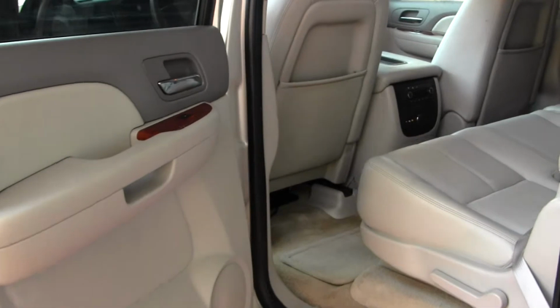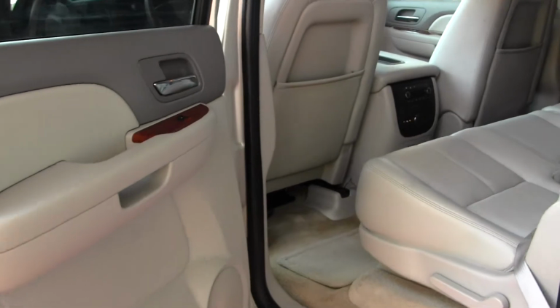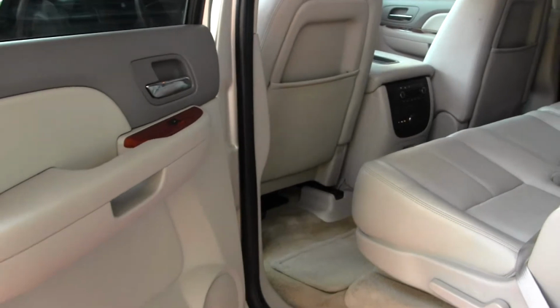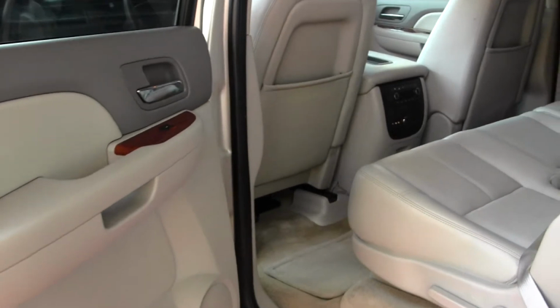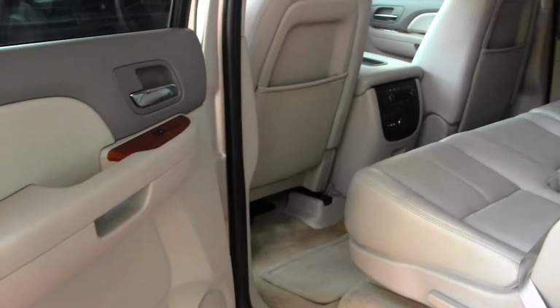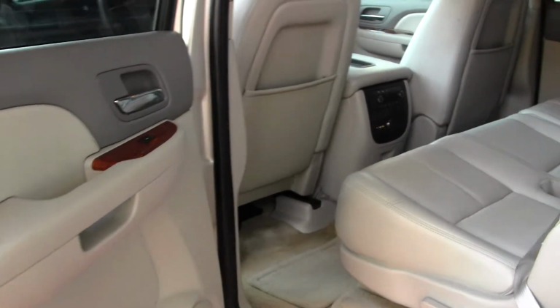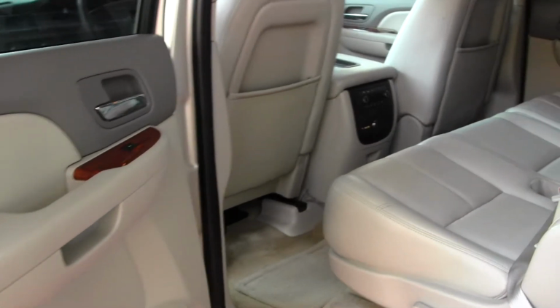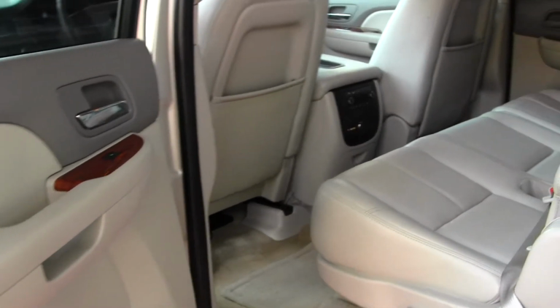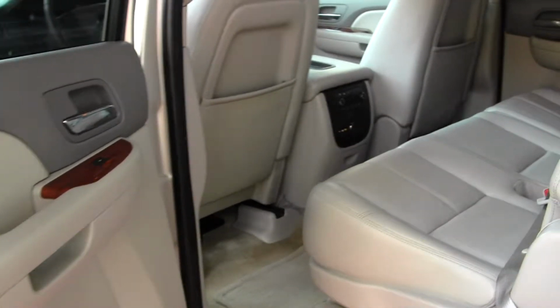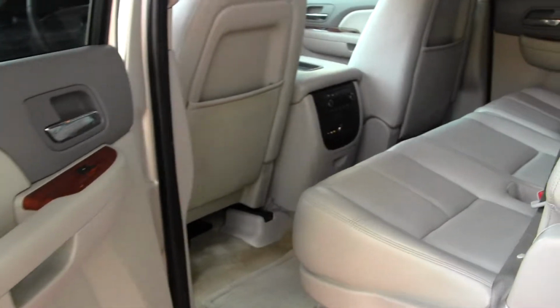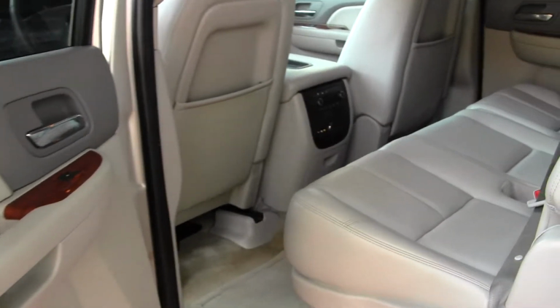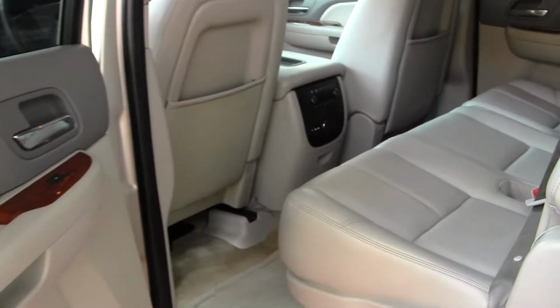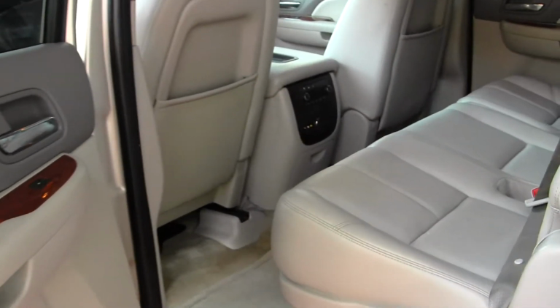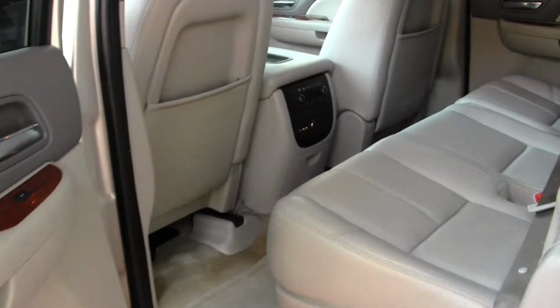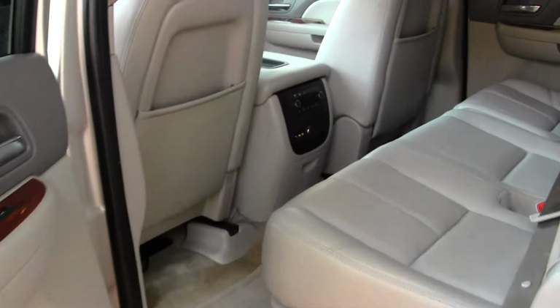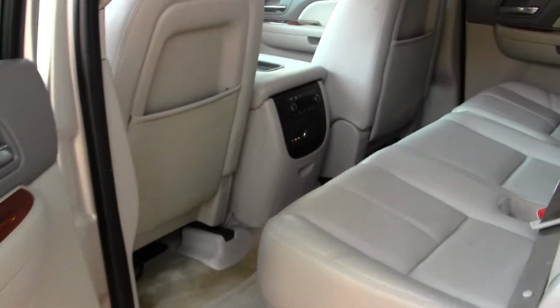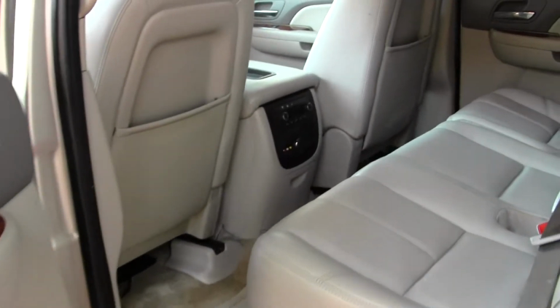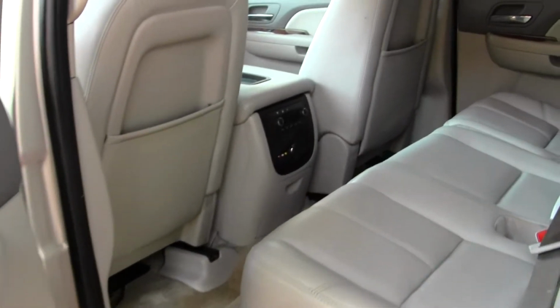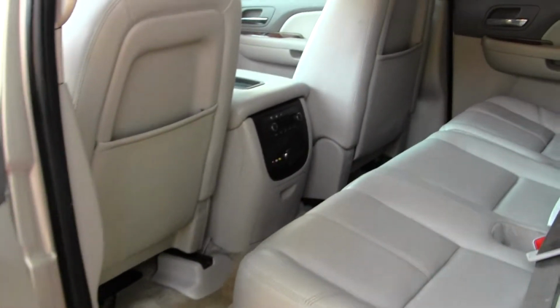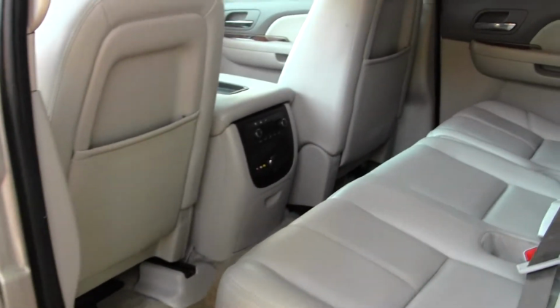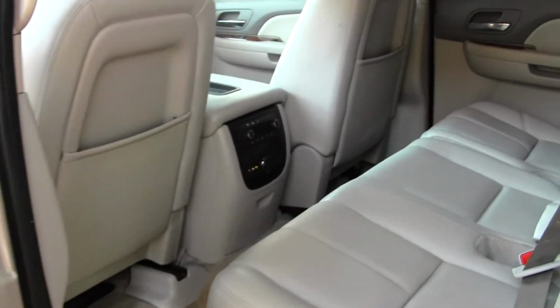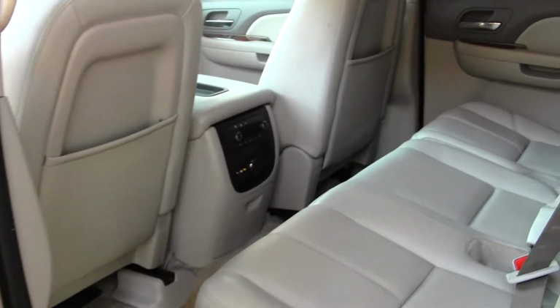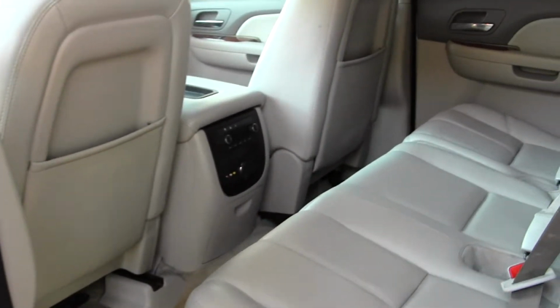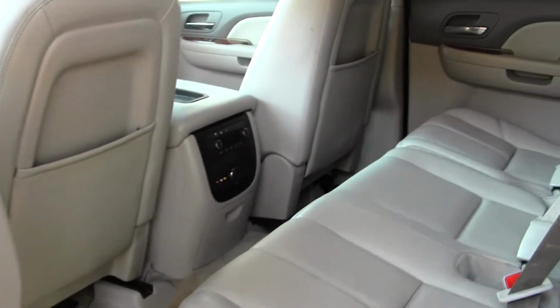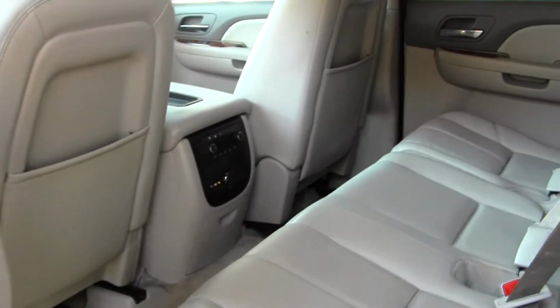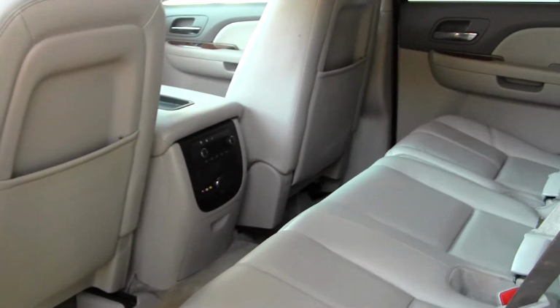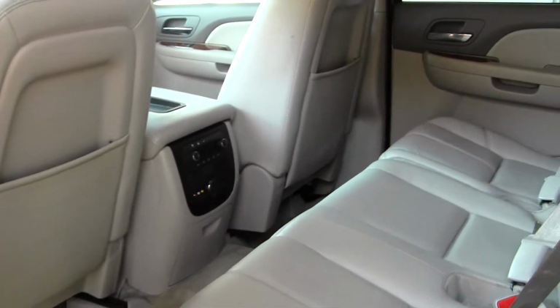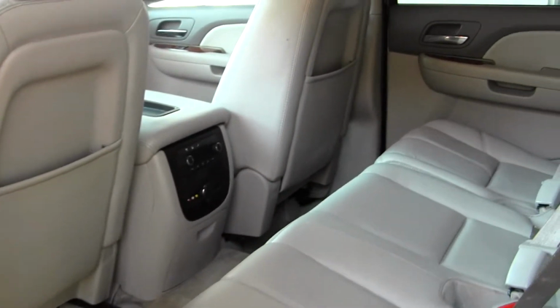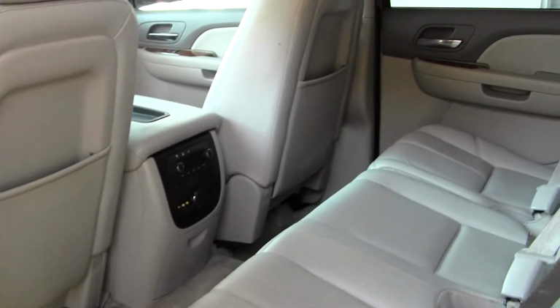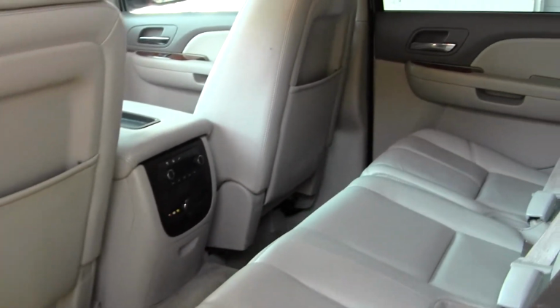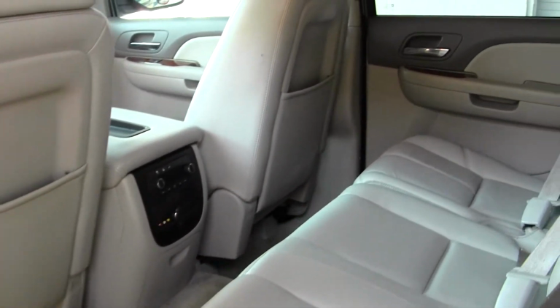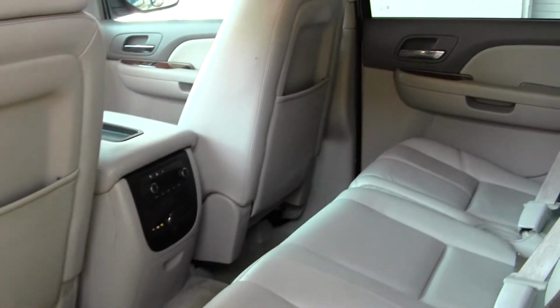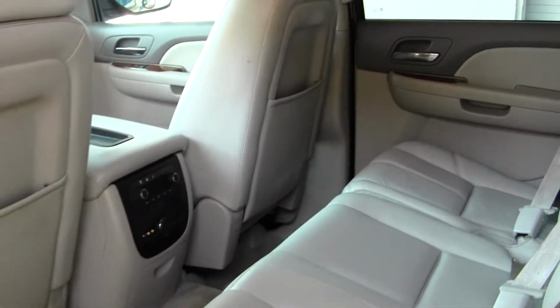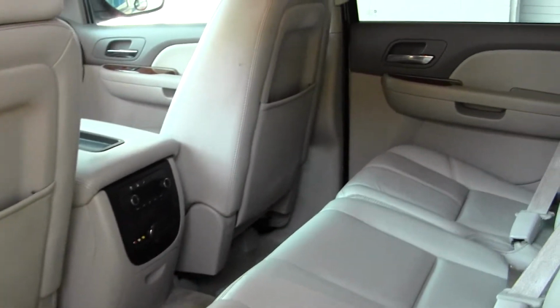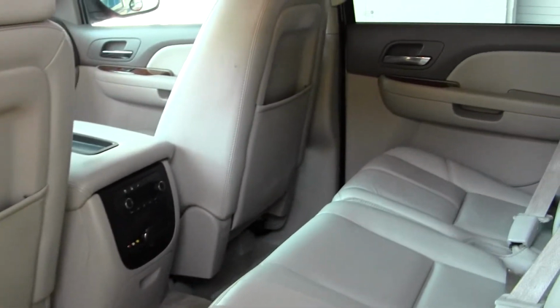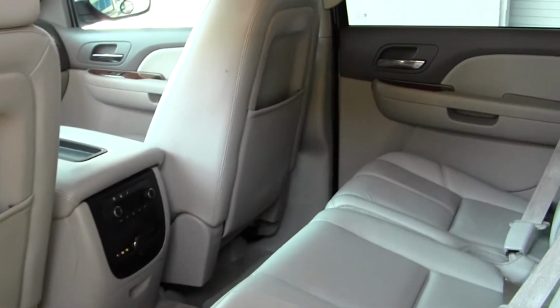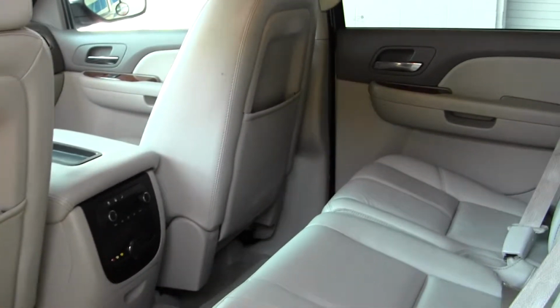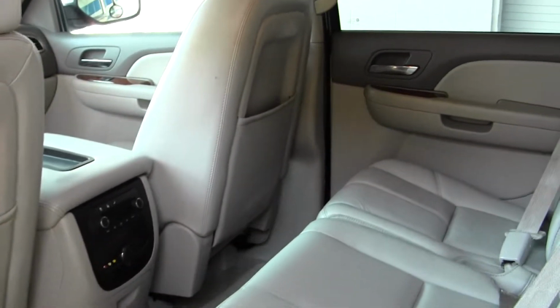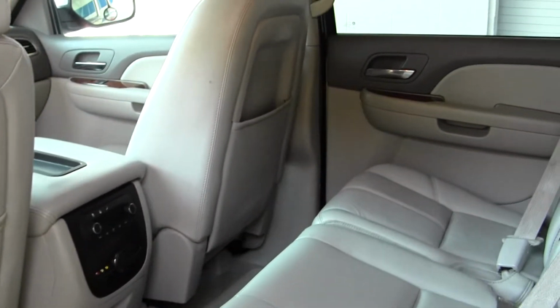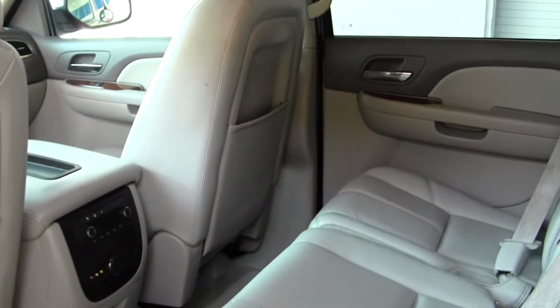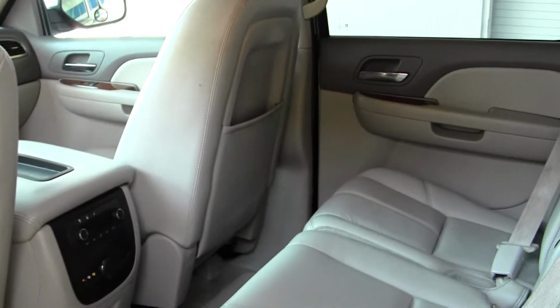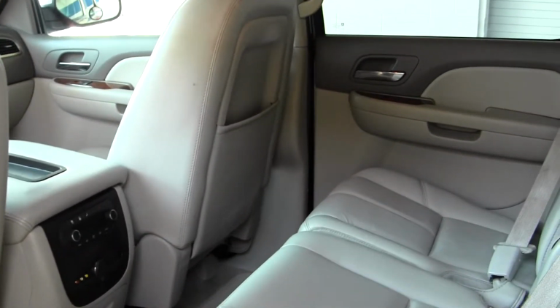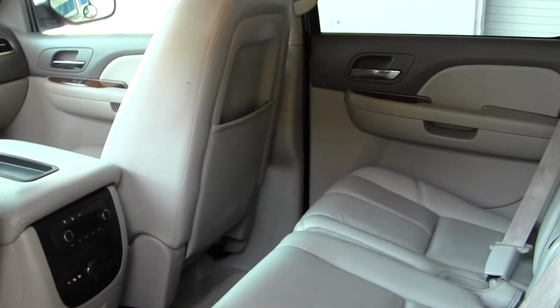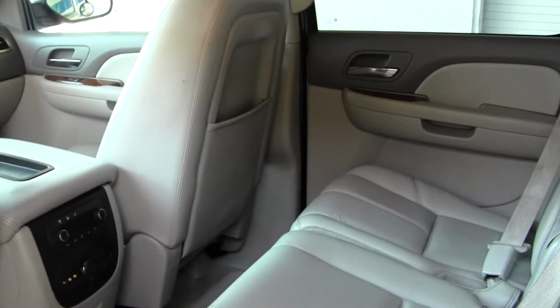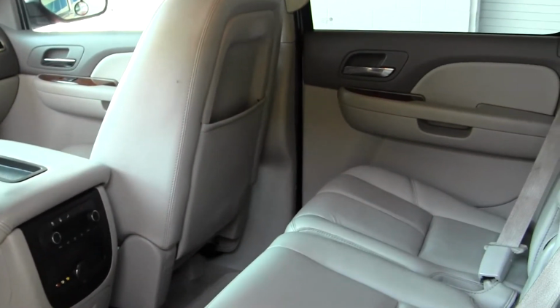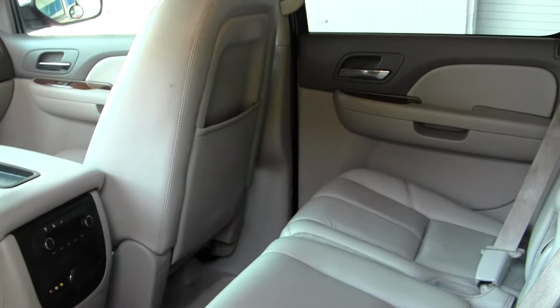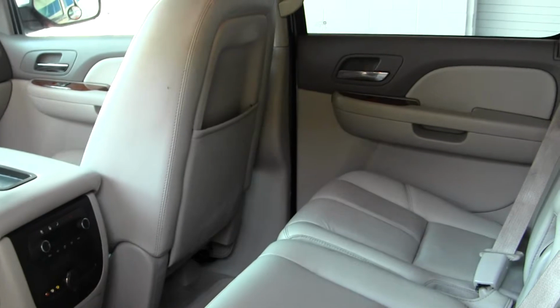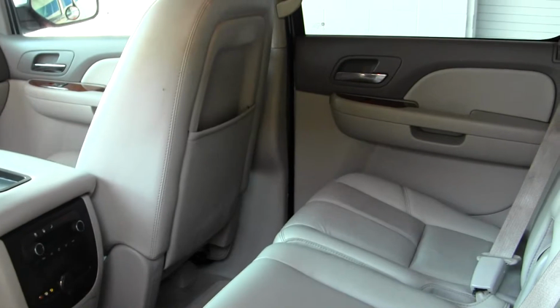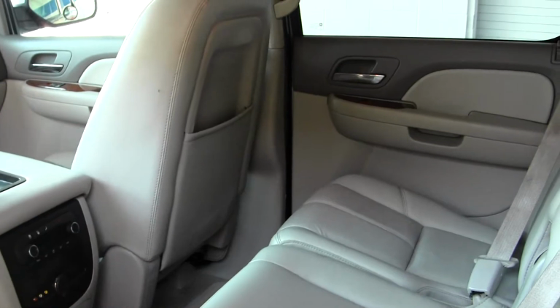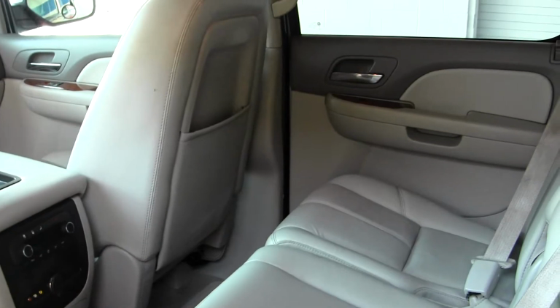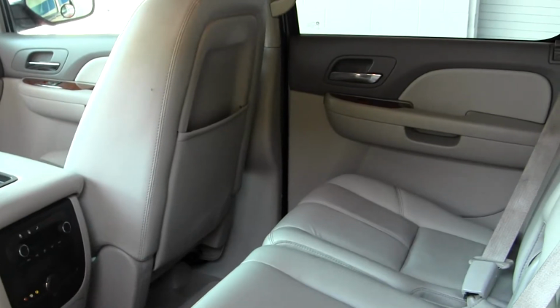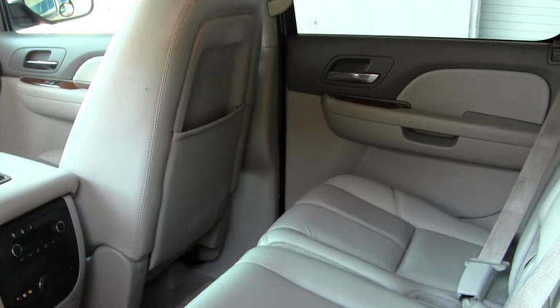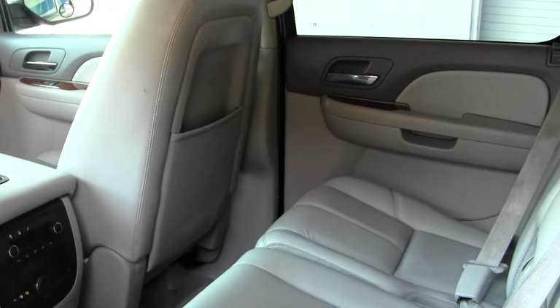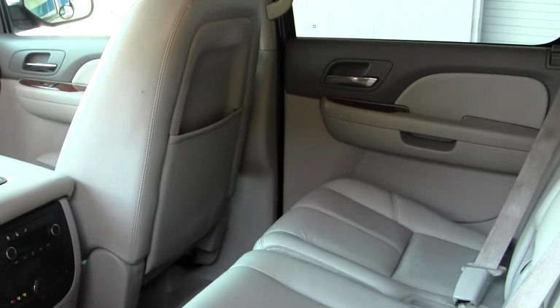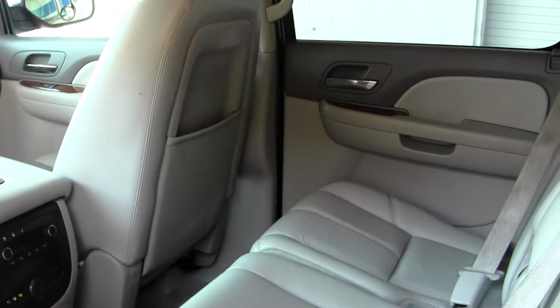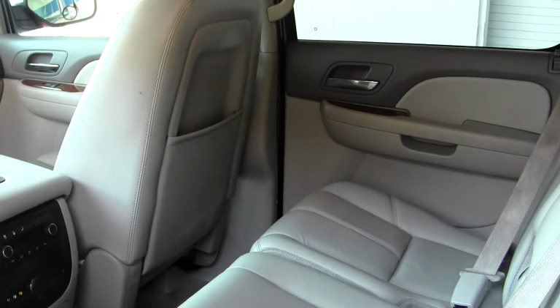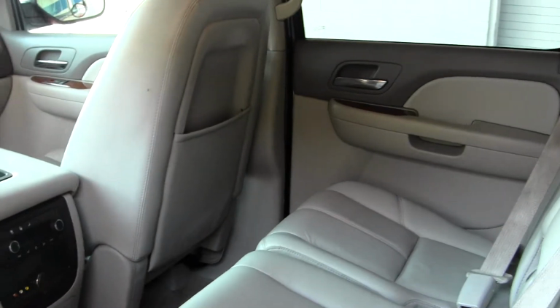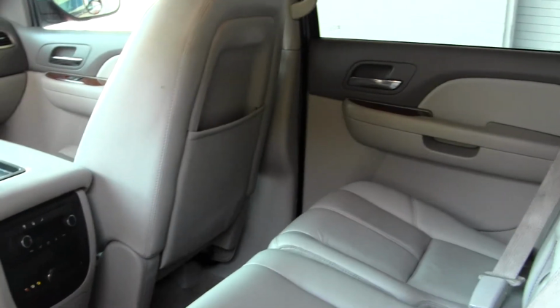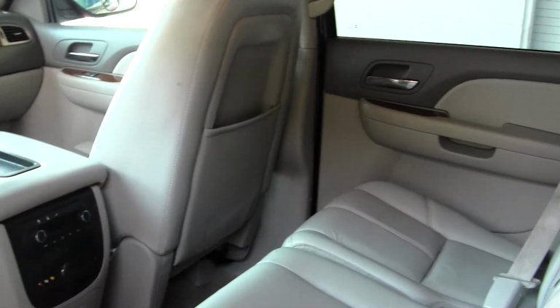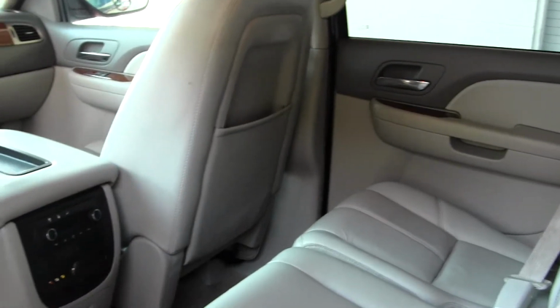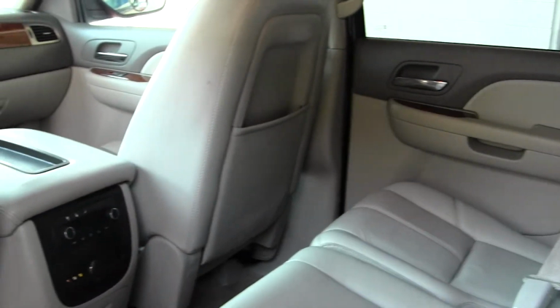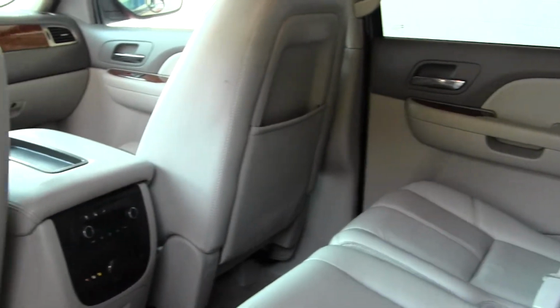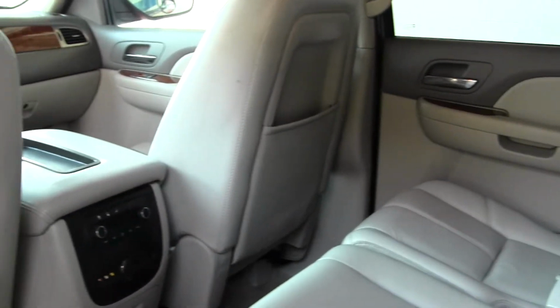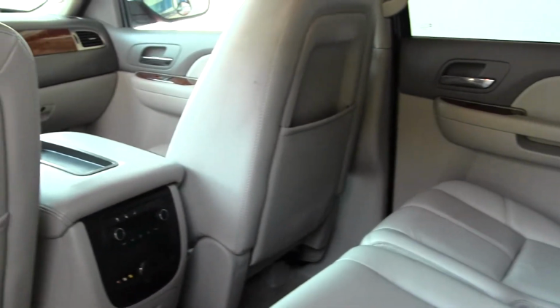Second row seating for three and third row seating for three. It also does have a rear Panasonic entertainment system.